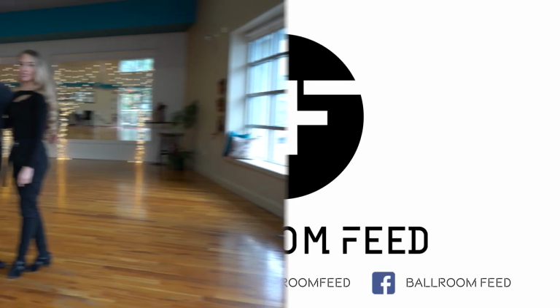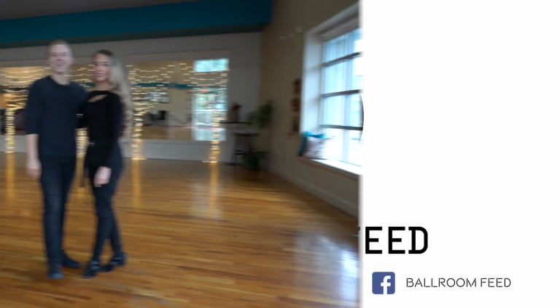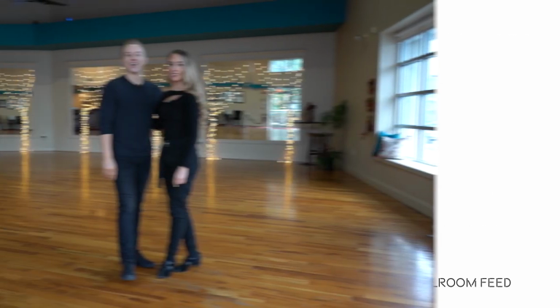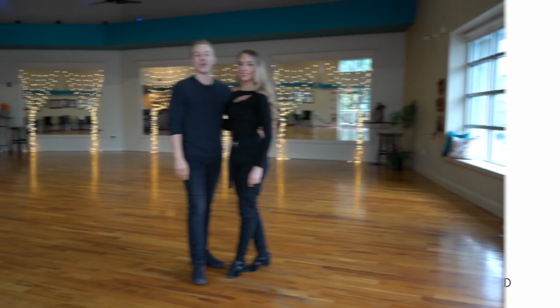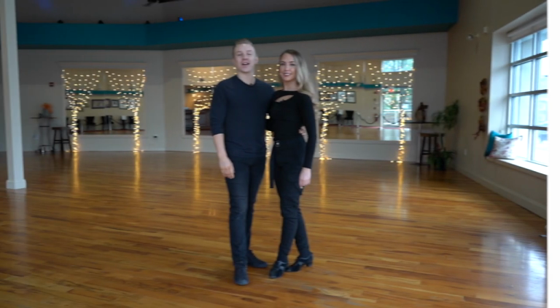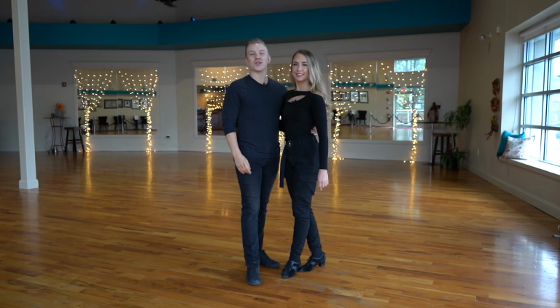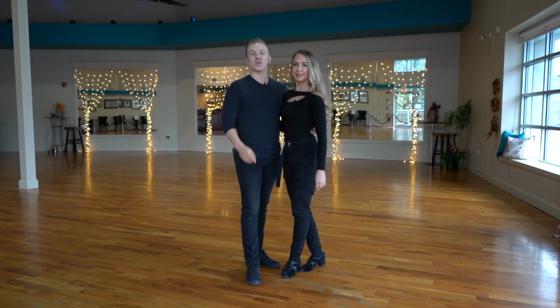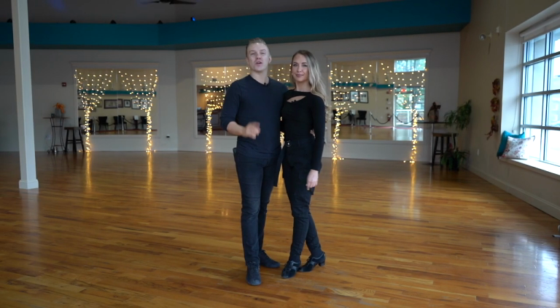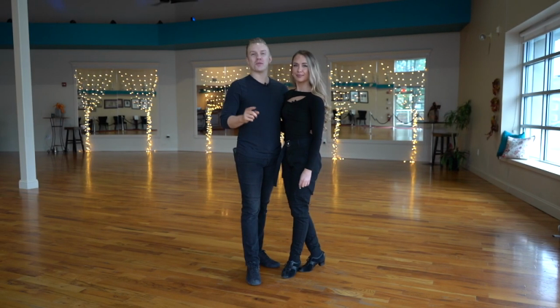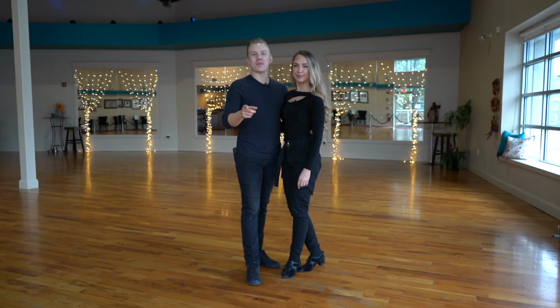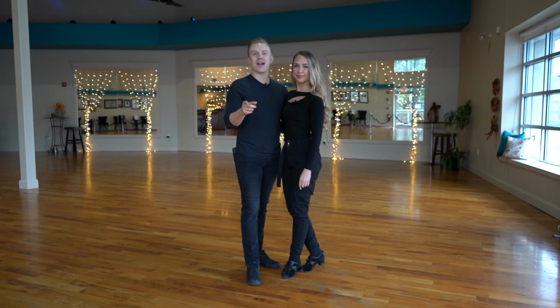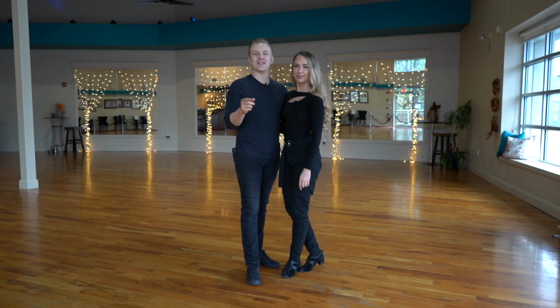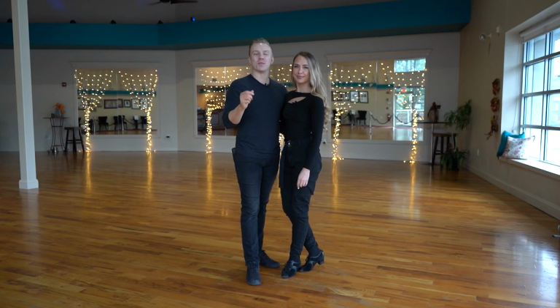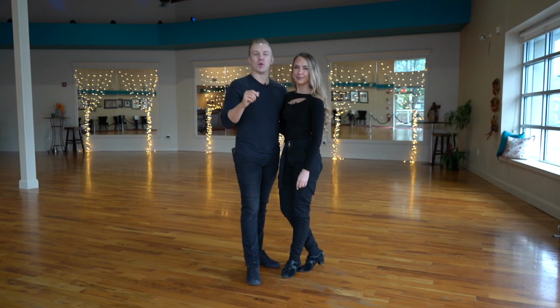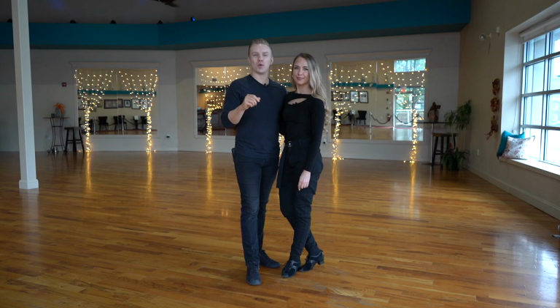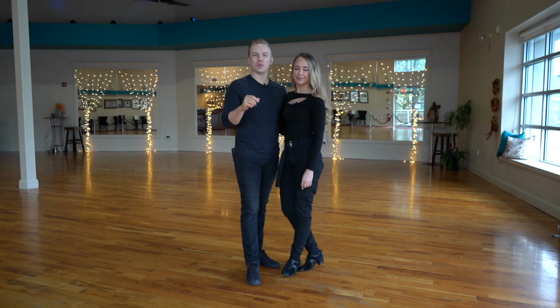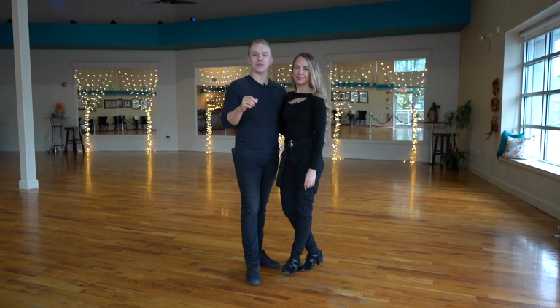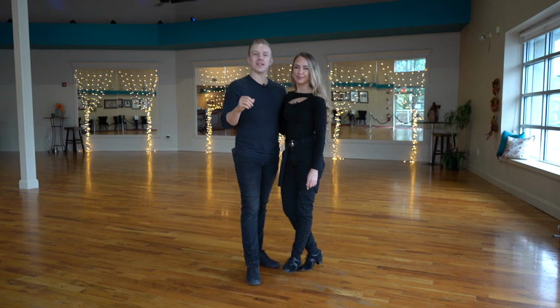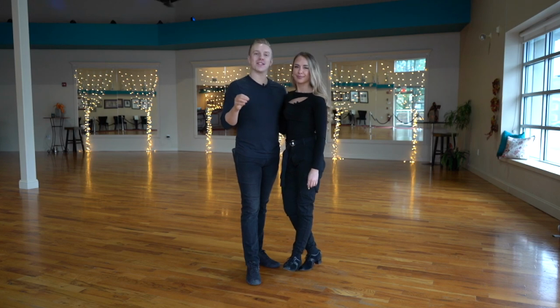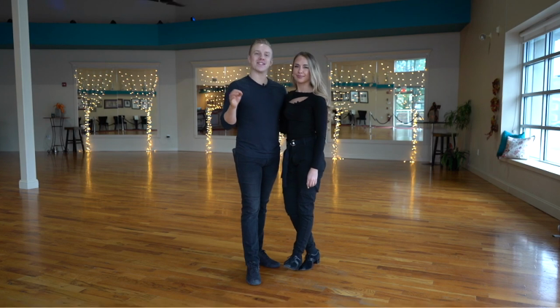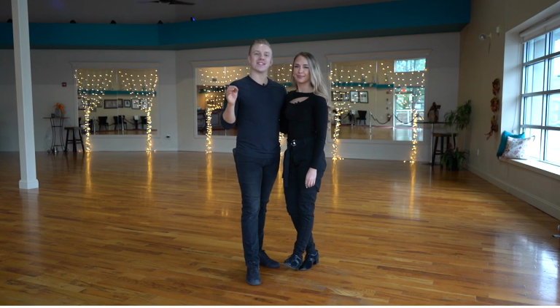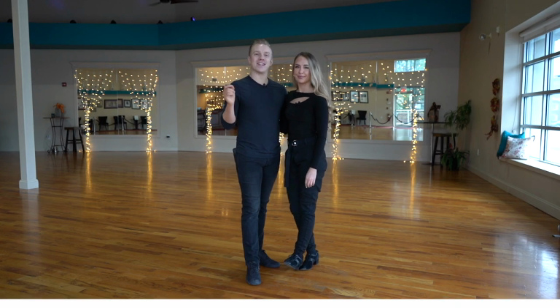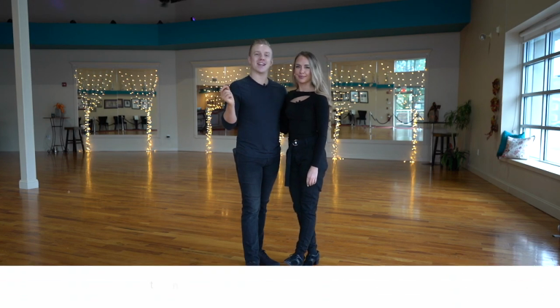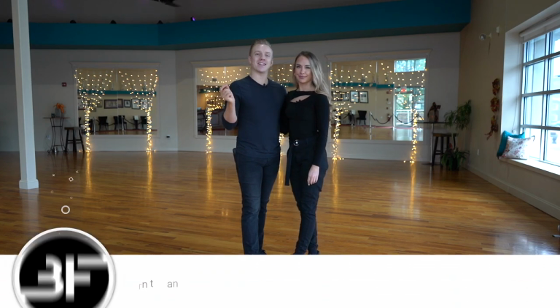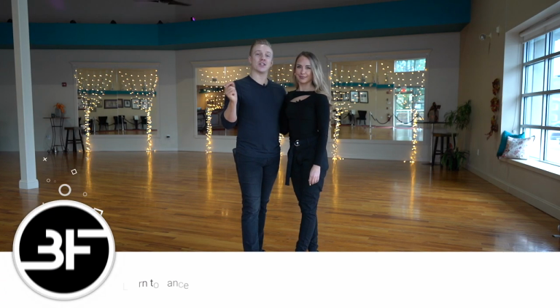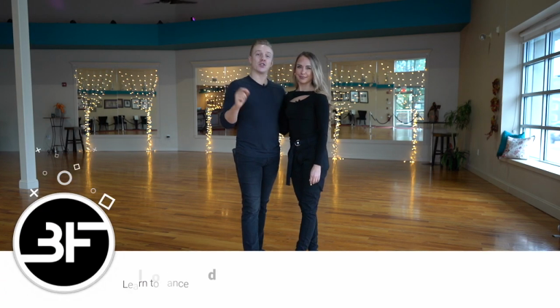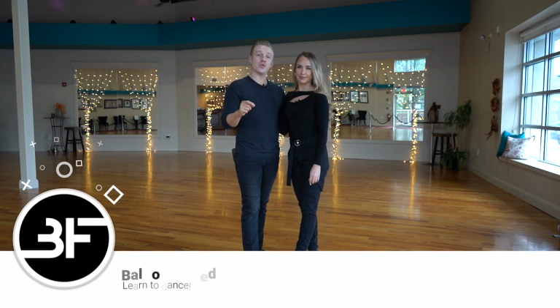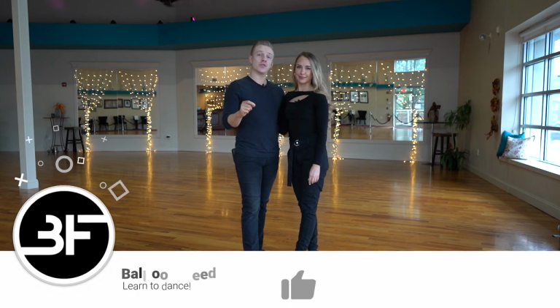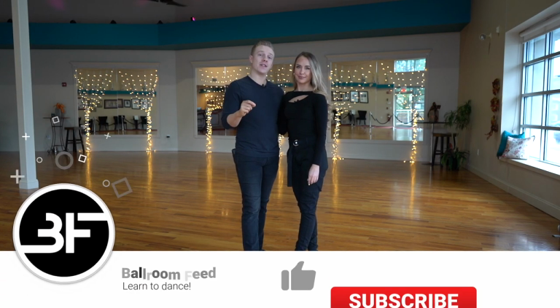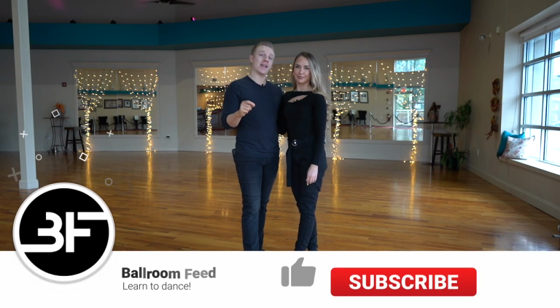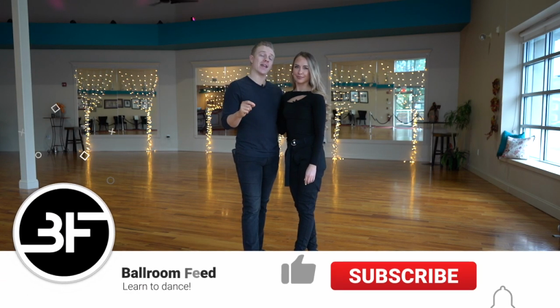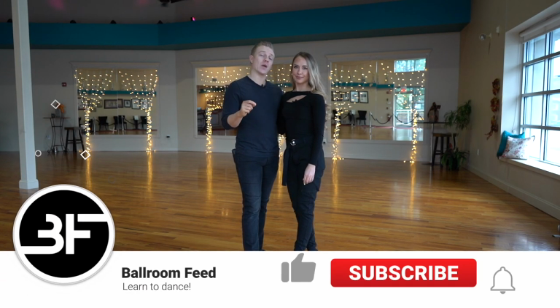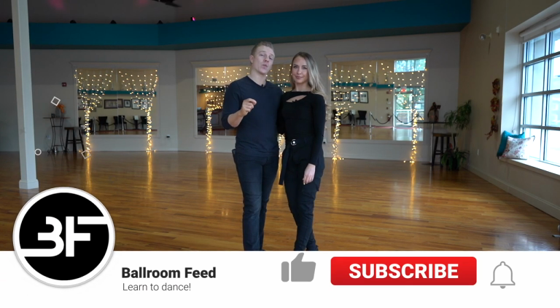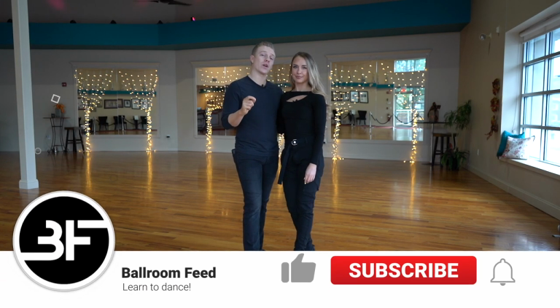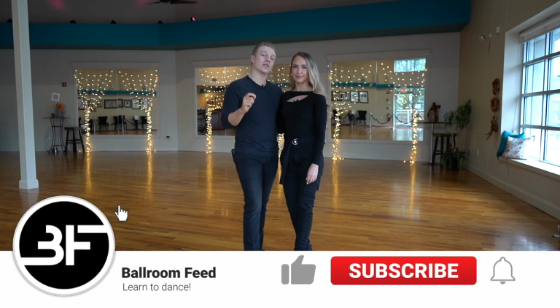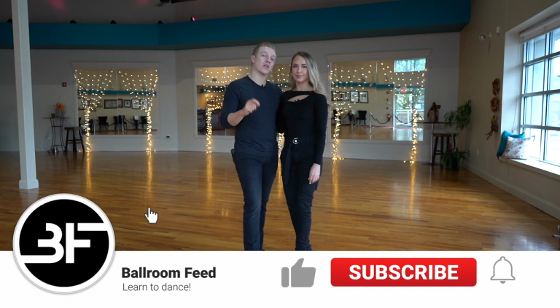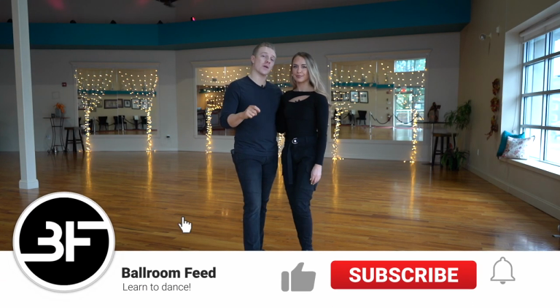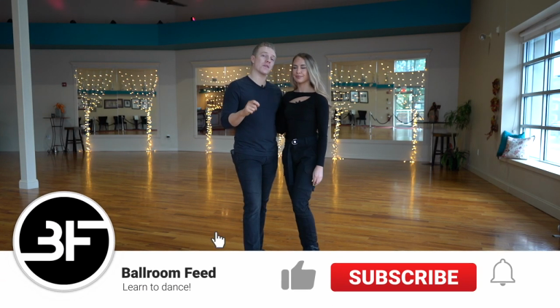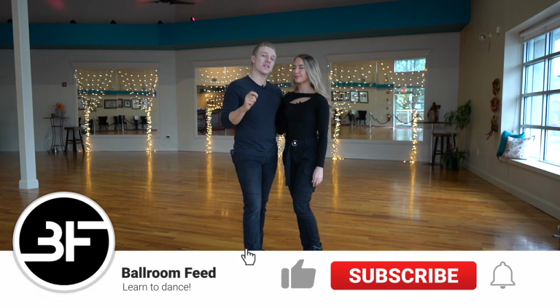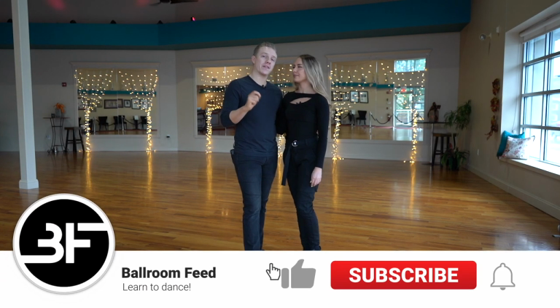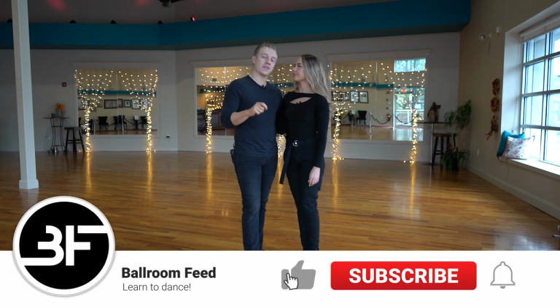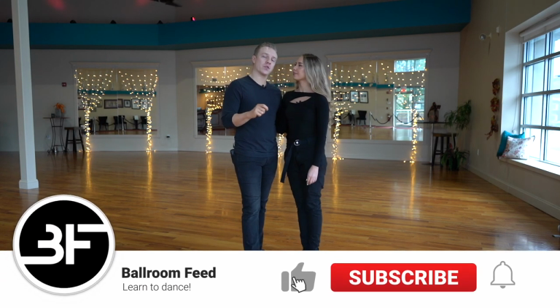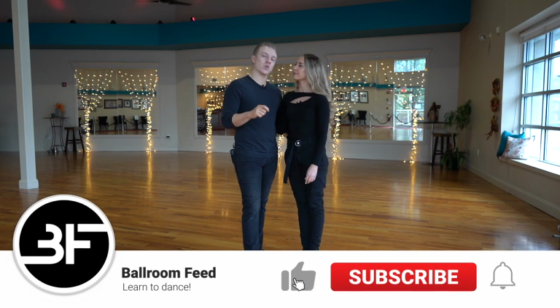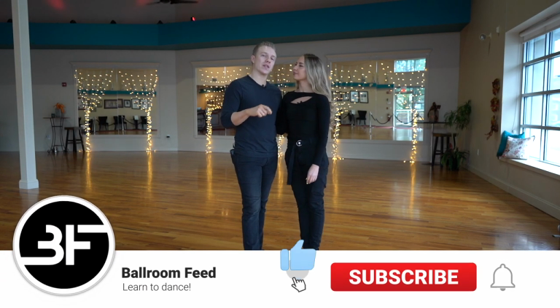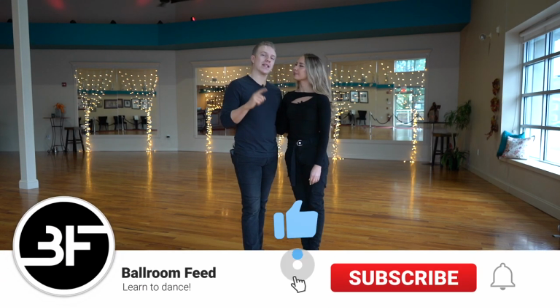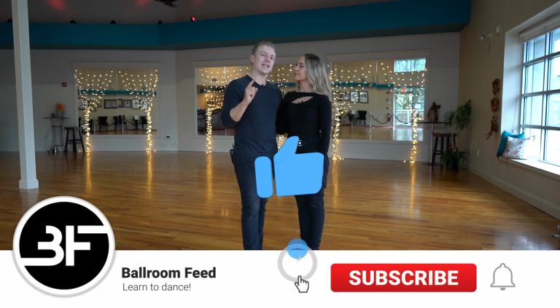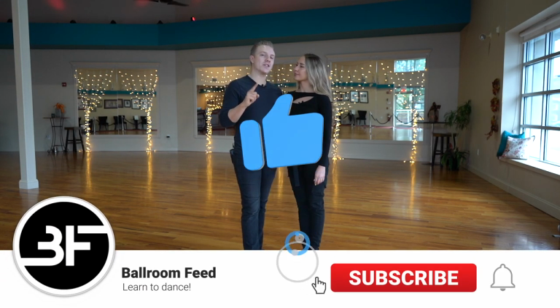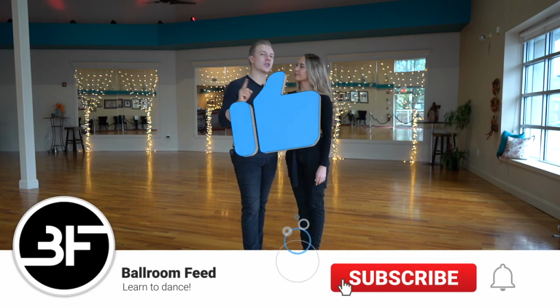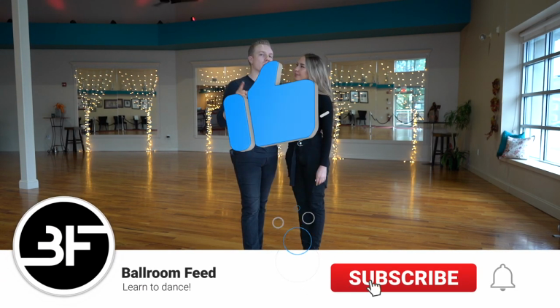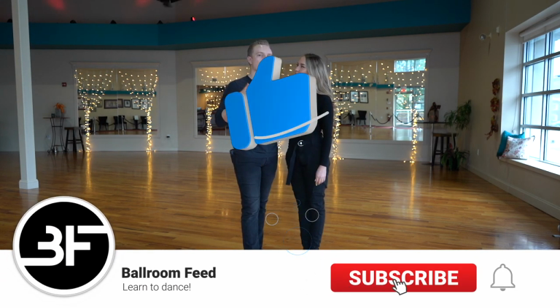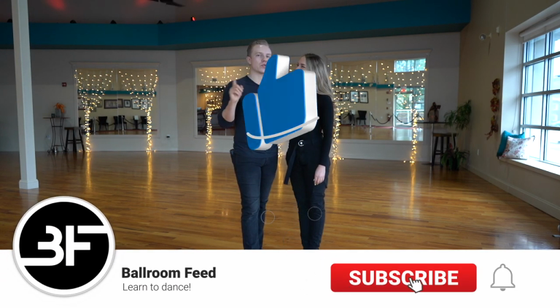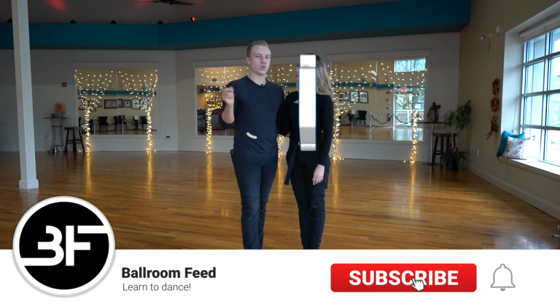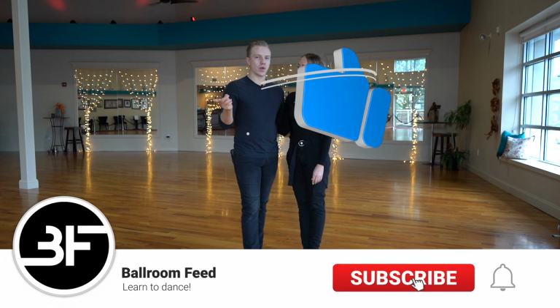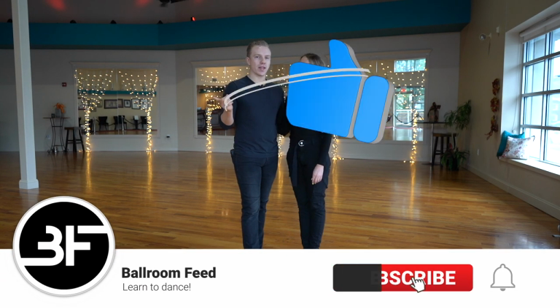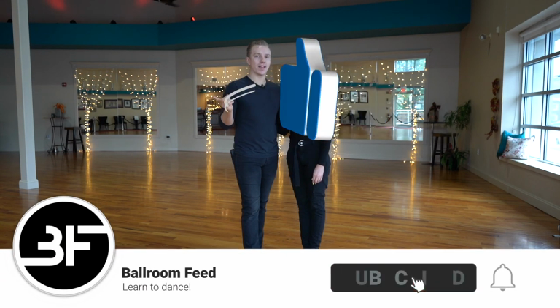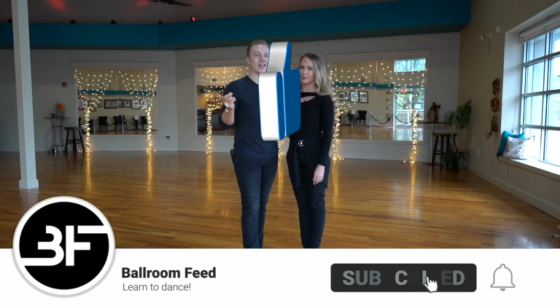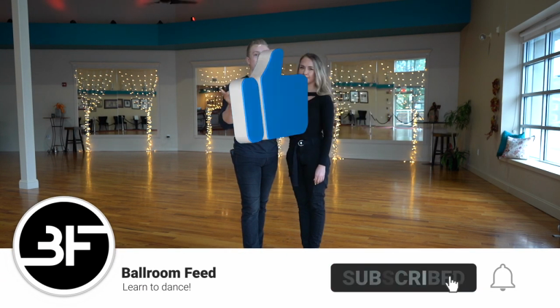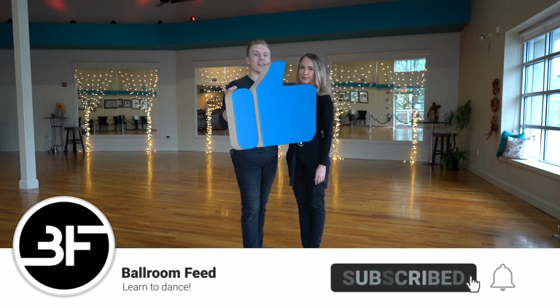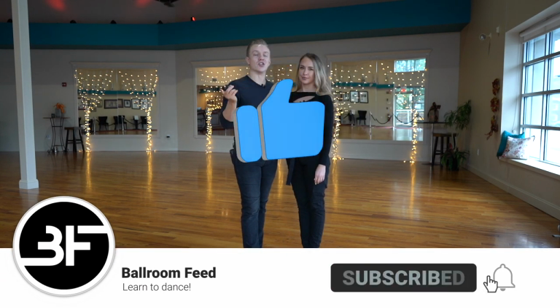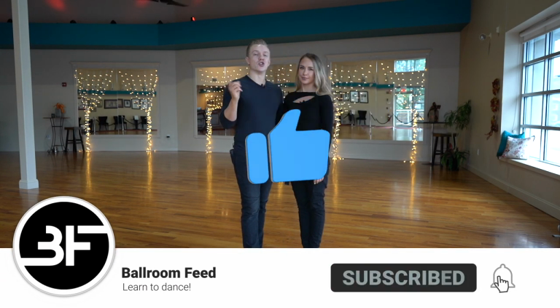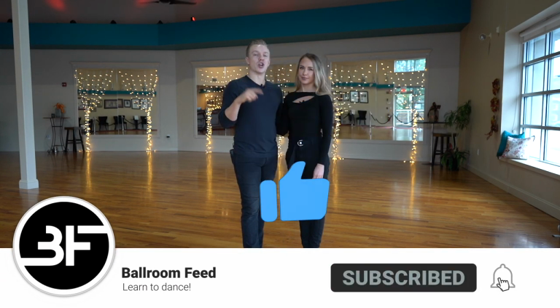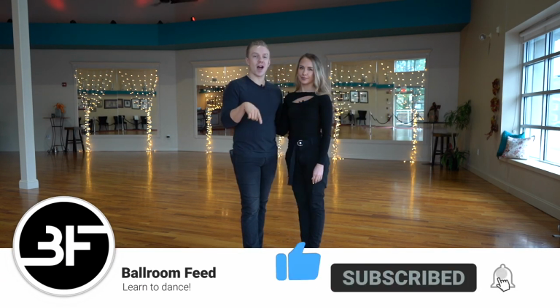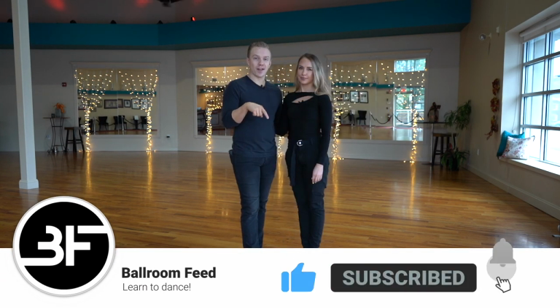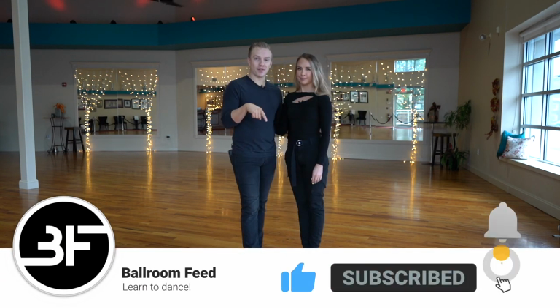Welcome back to Ballroom Fit. This is Technique Tuesday, and we're going to talk about the difference between East Coast Swing and Jive.